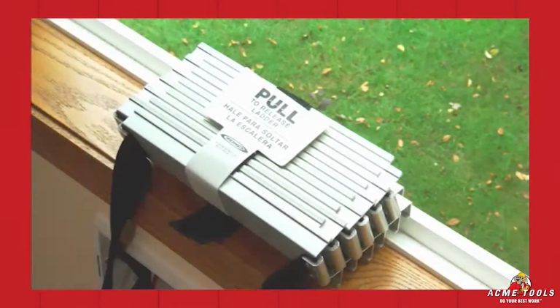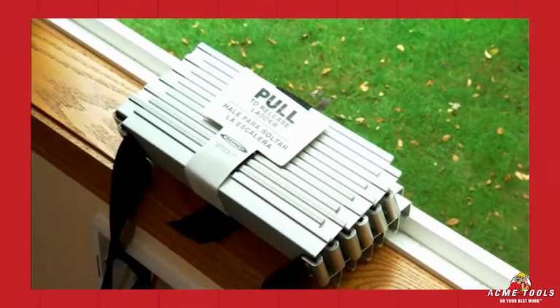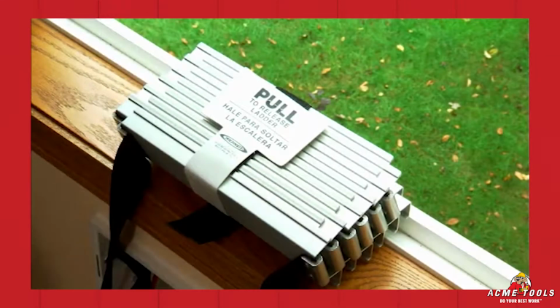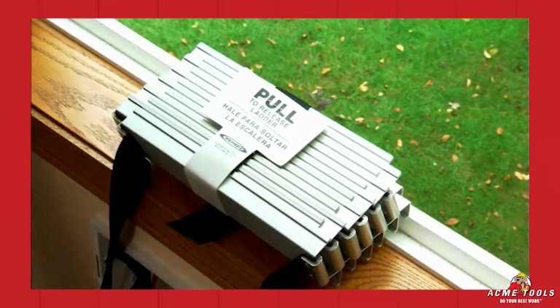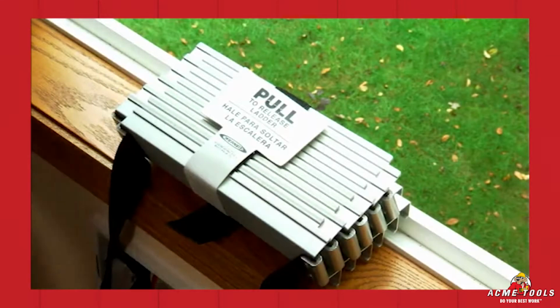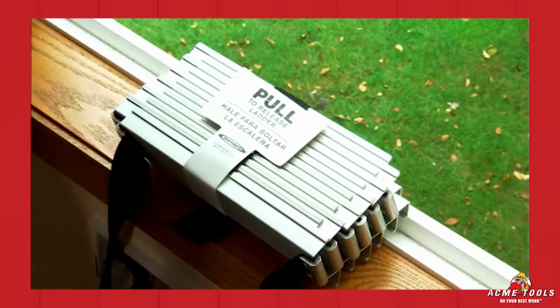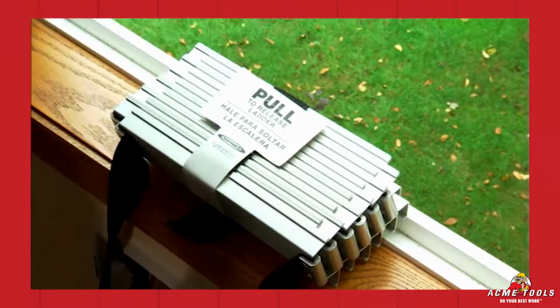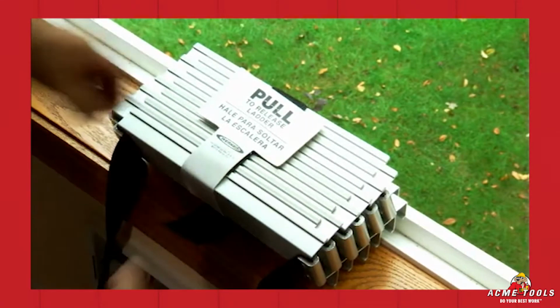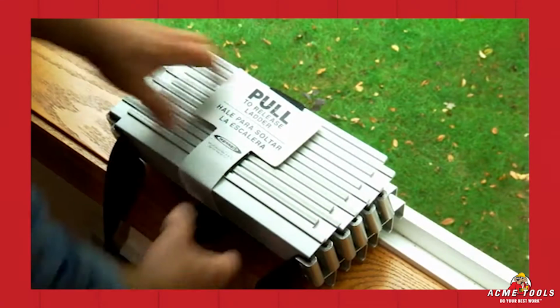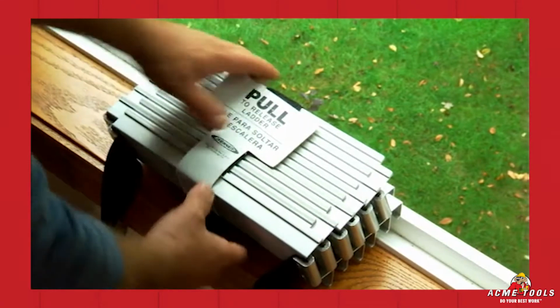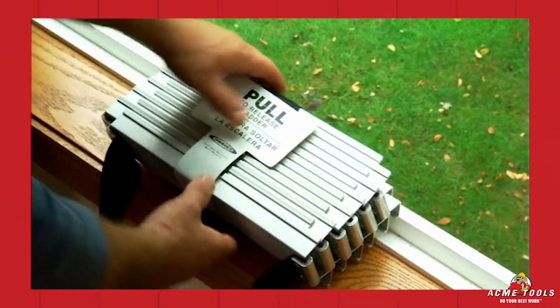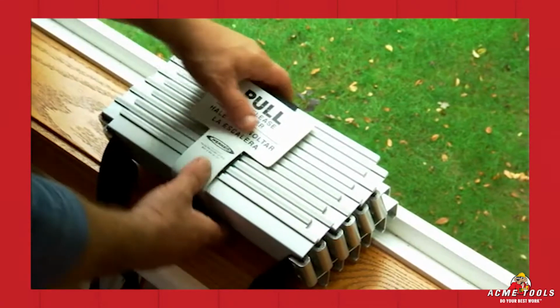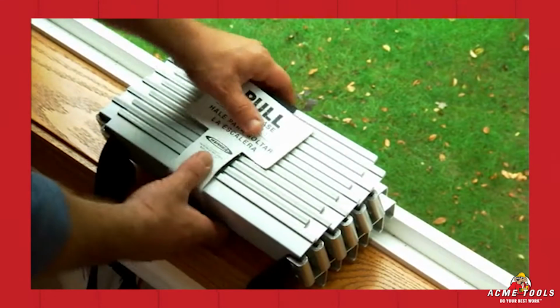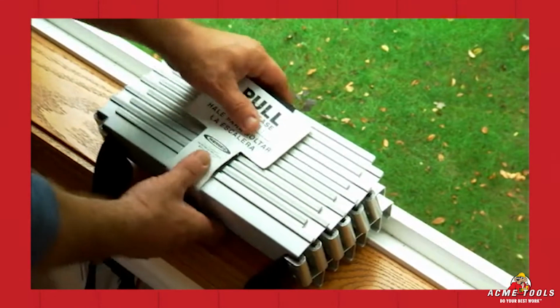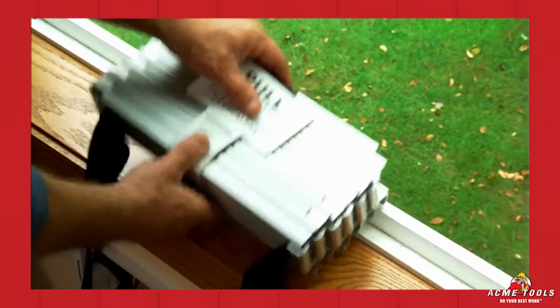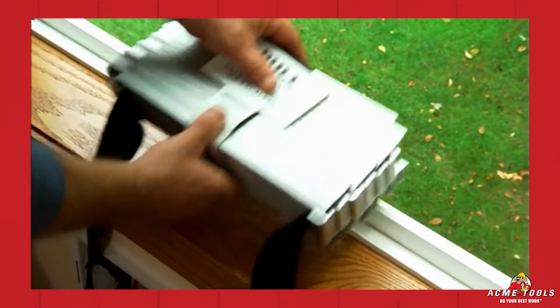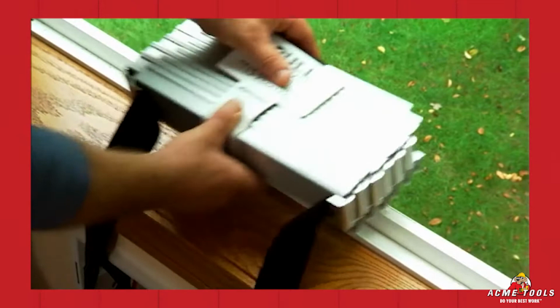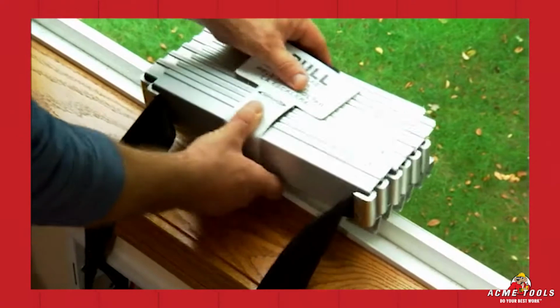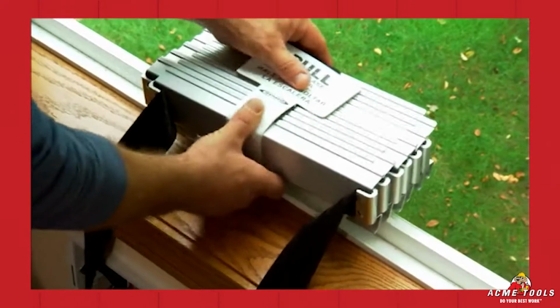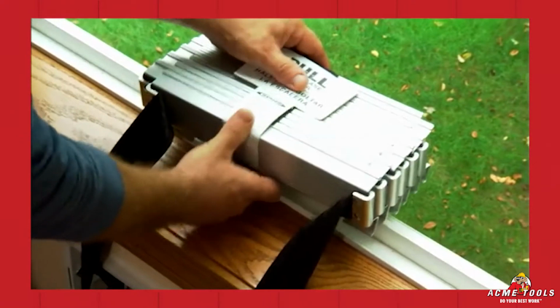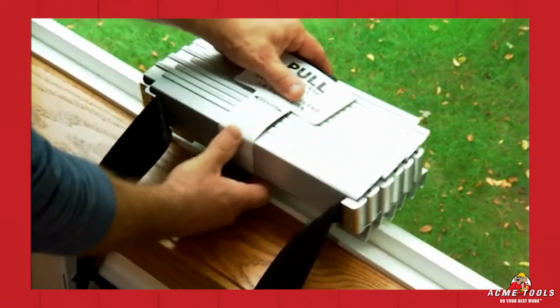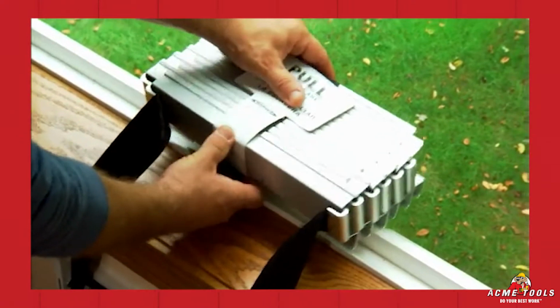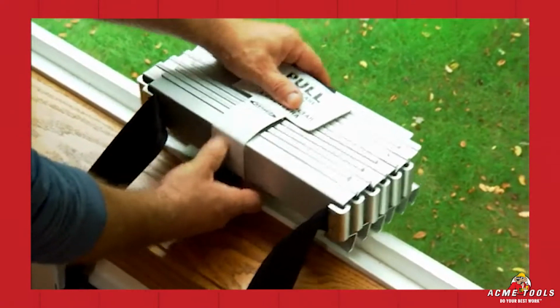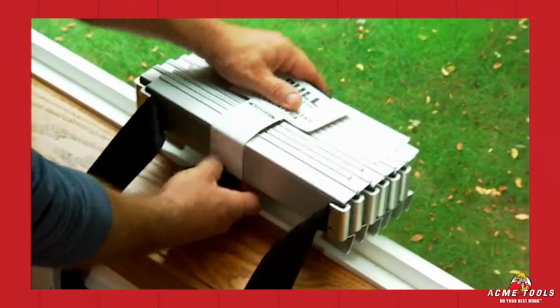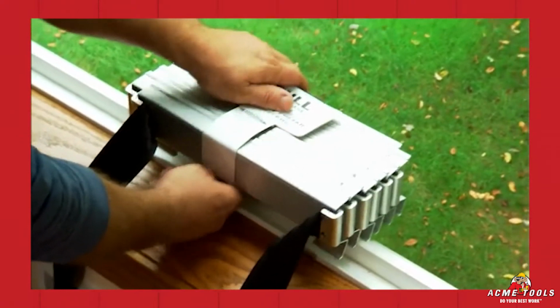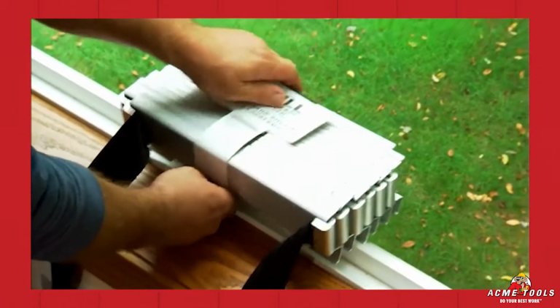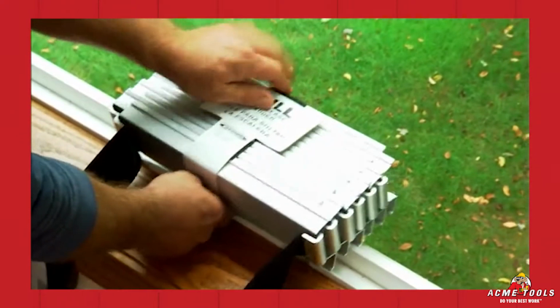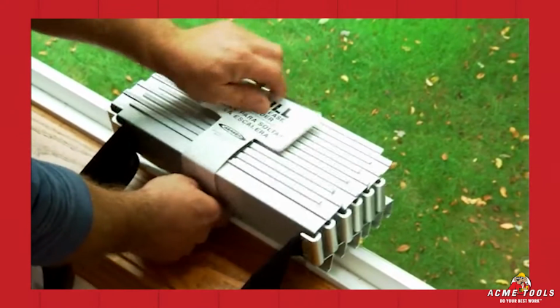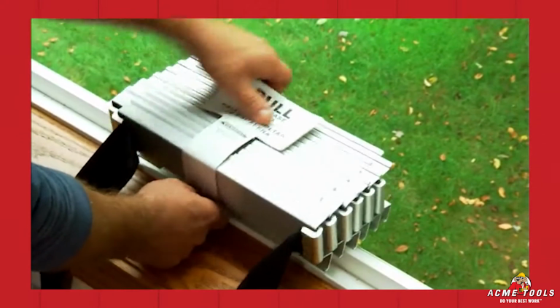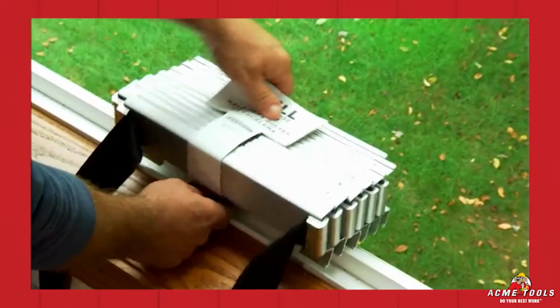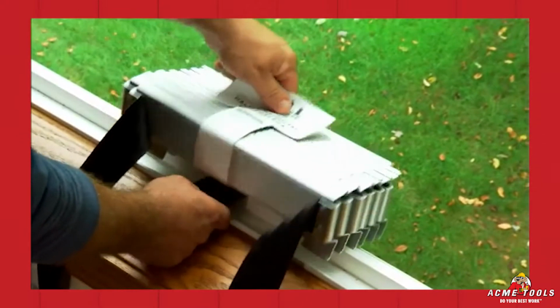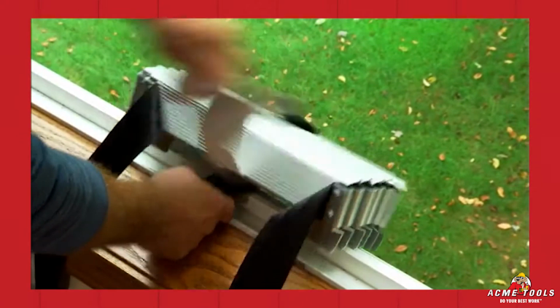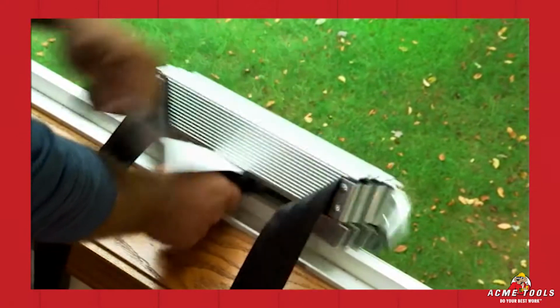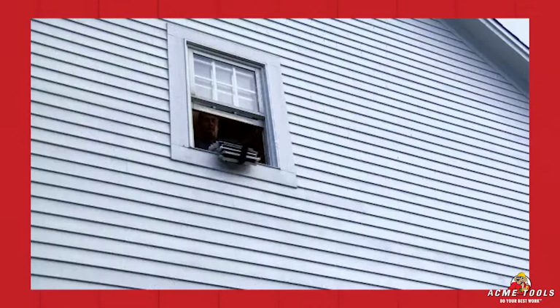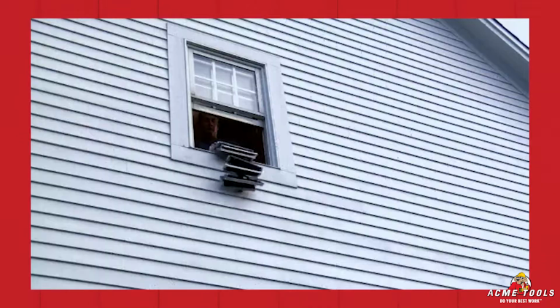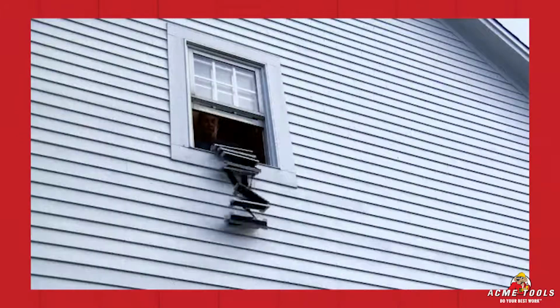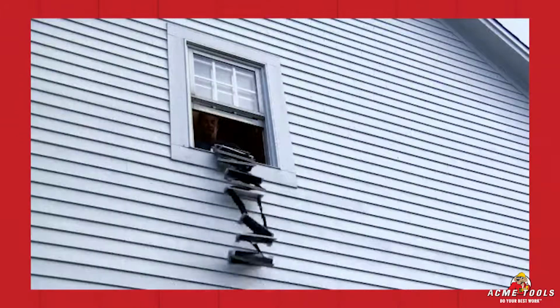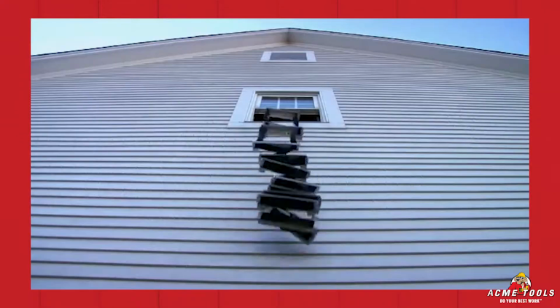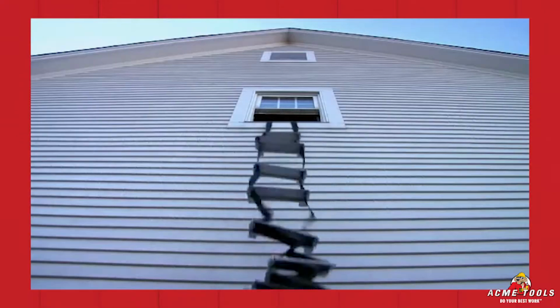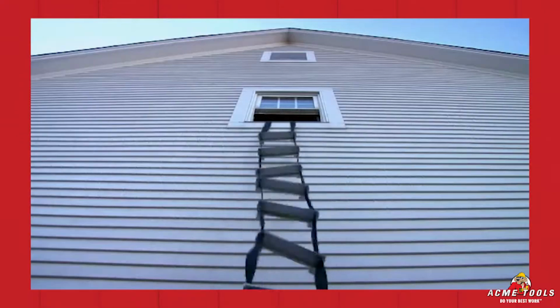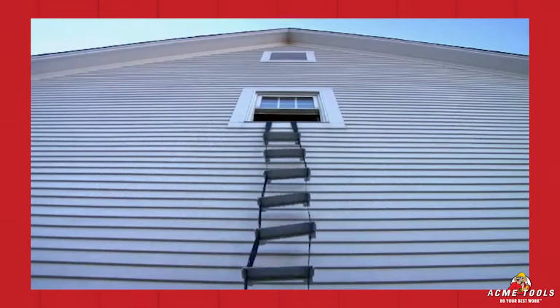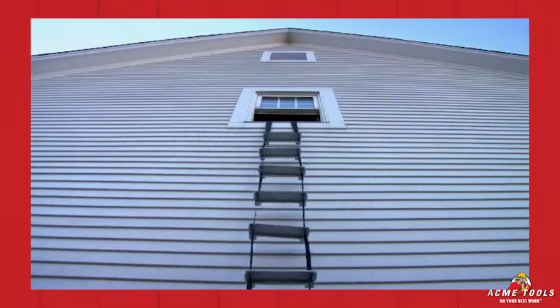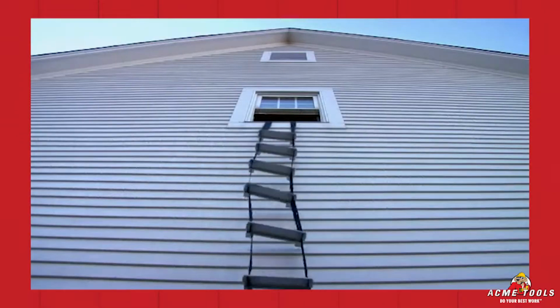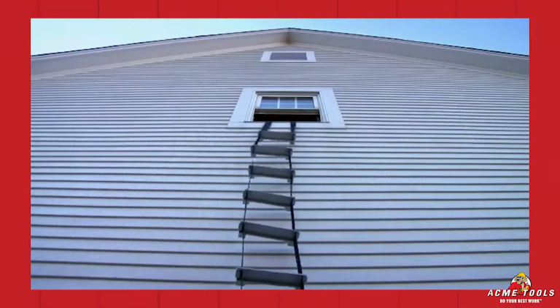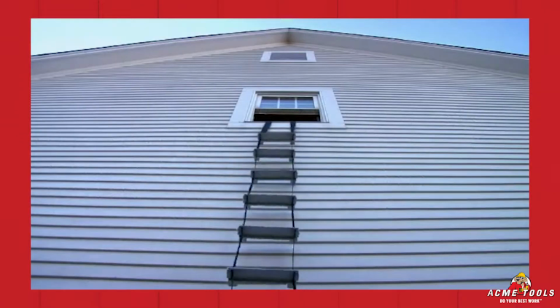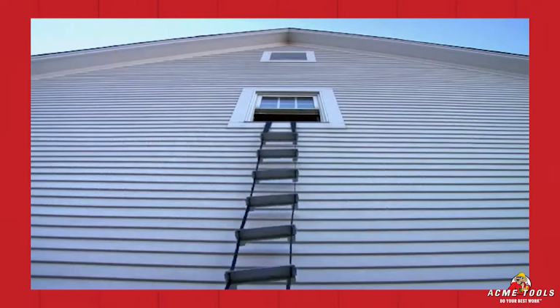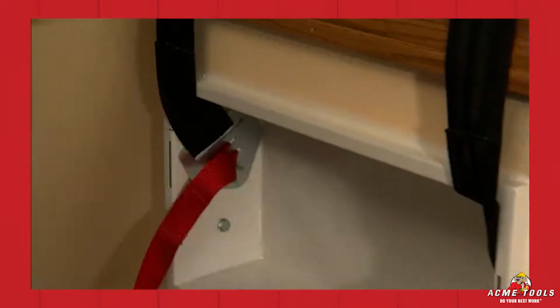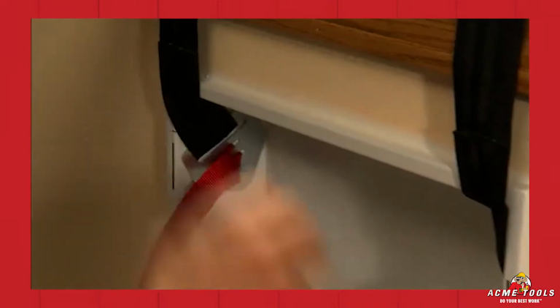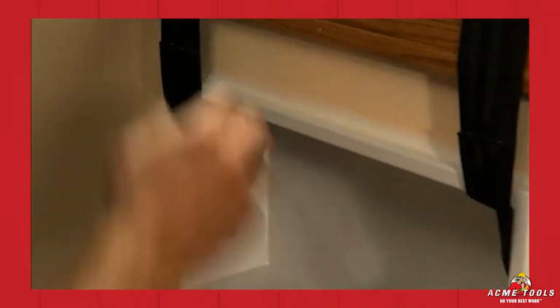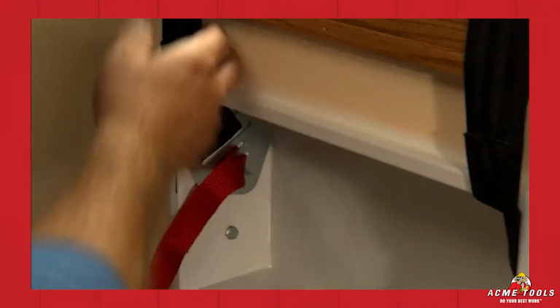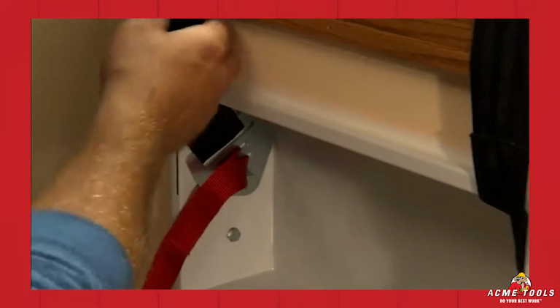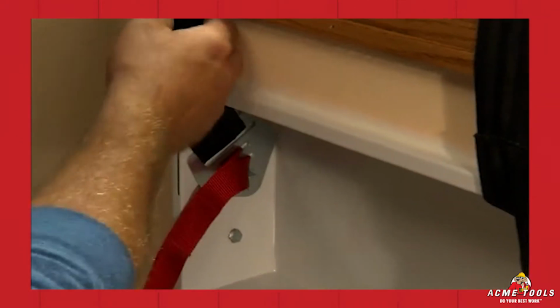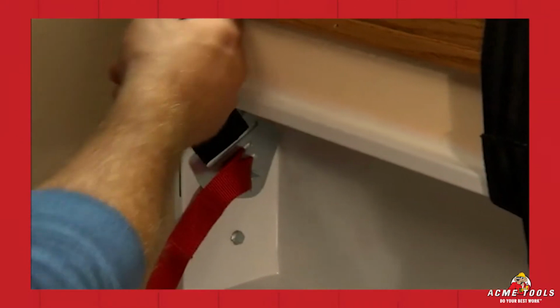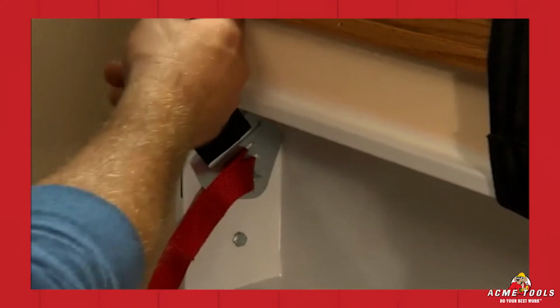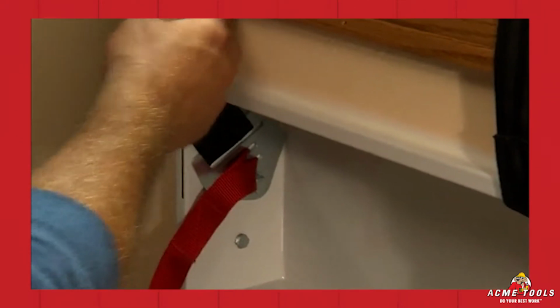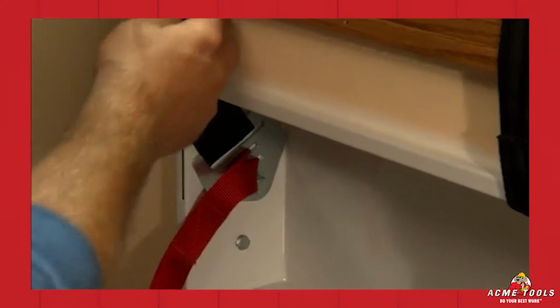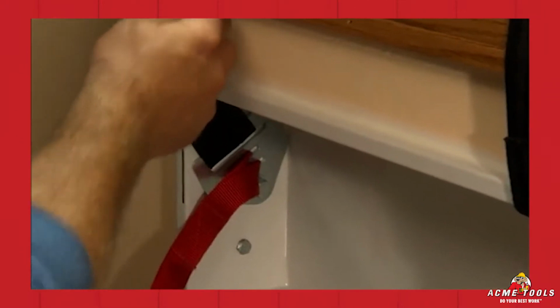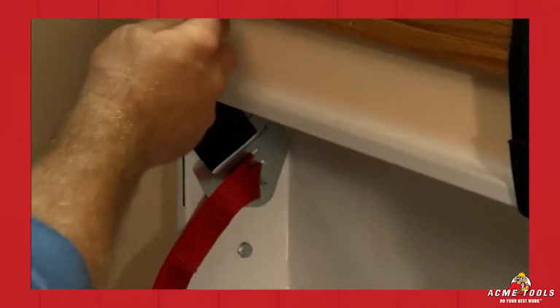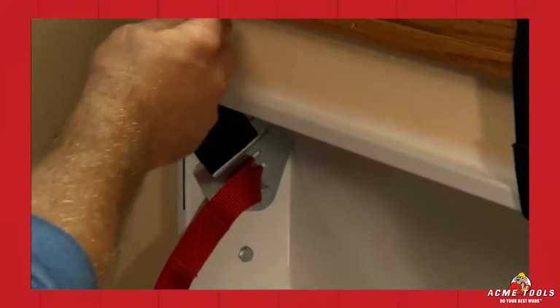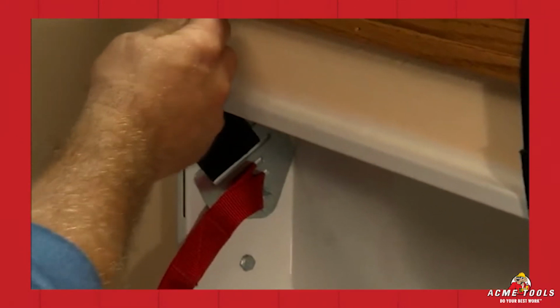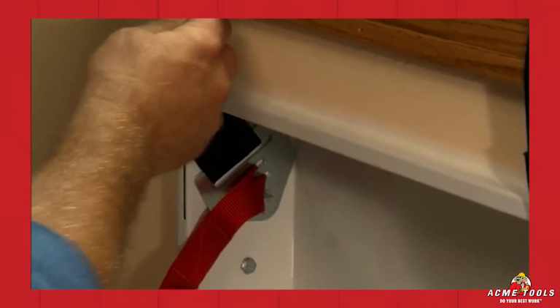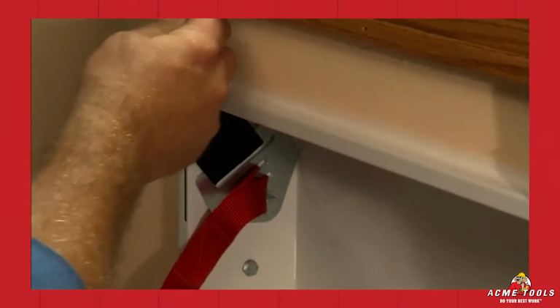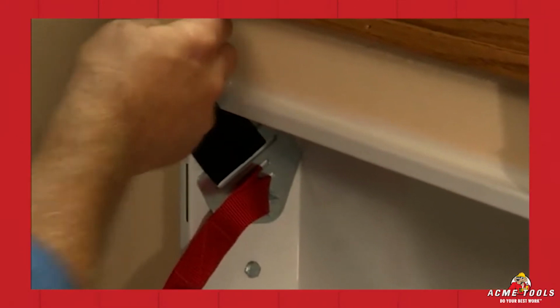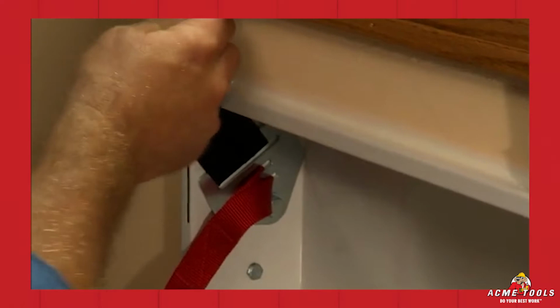Test the ladder as detailed in the instruction manual. Before the ladder is used, the integrity of the installation must be tested.